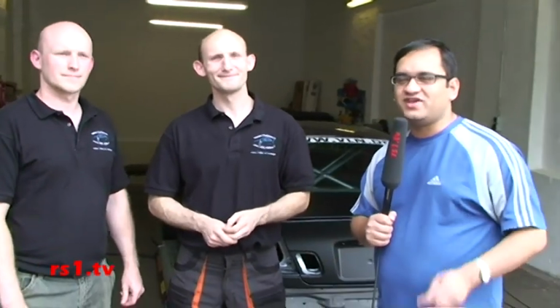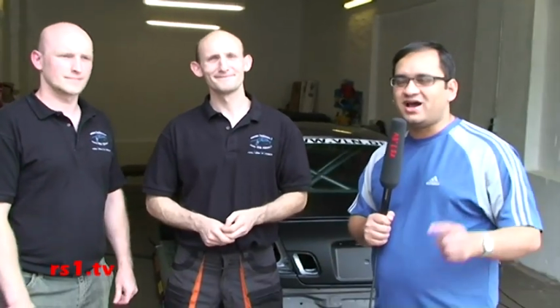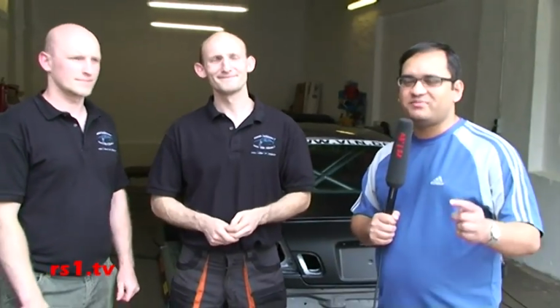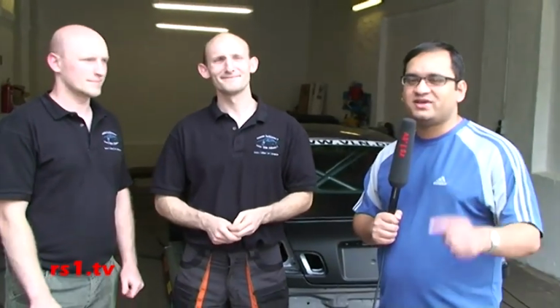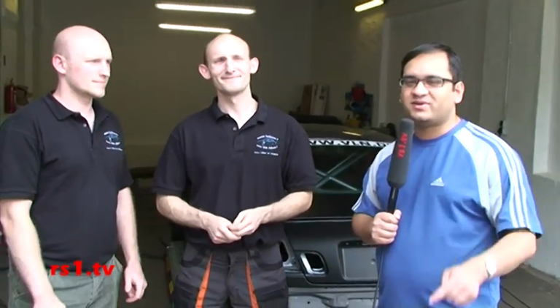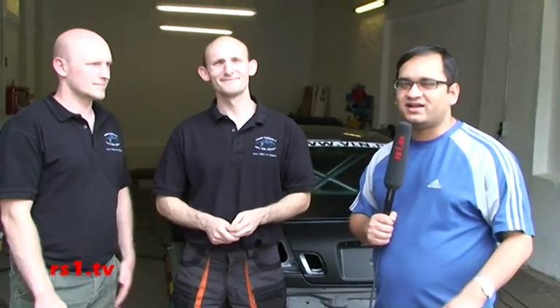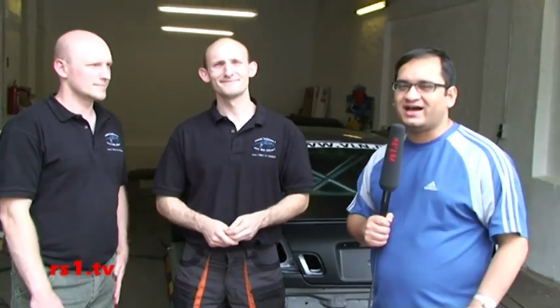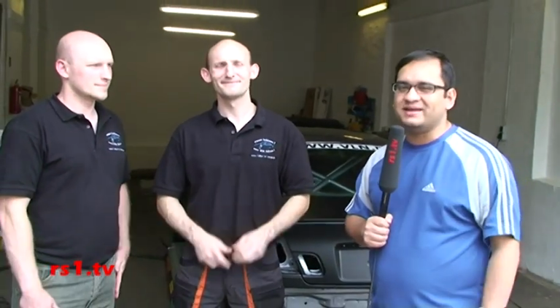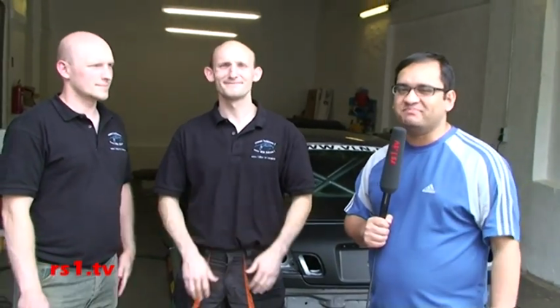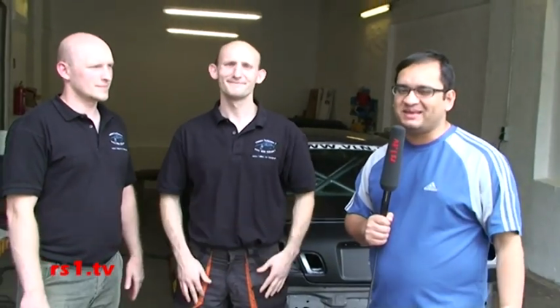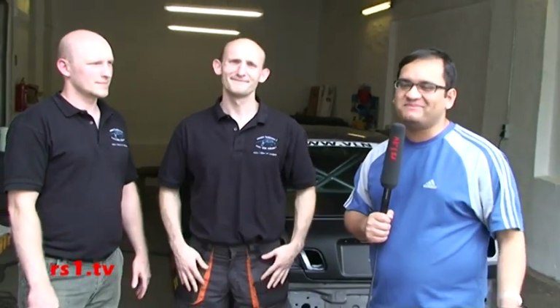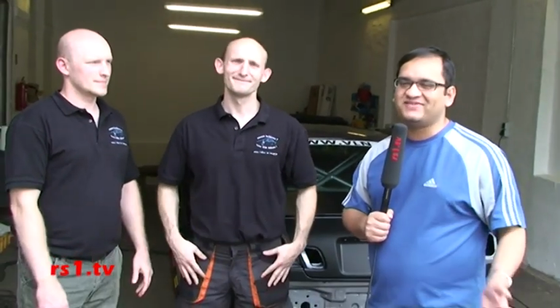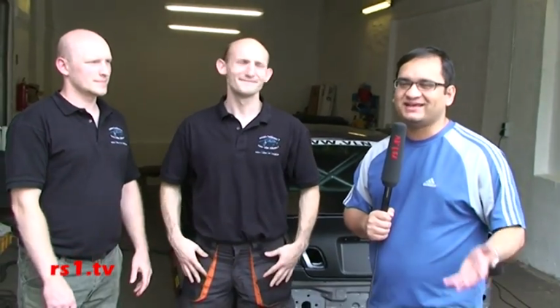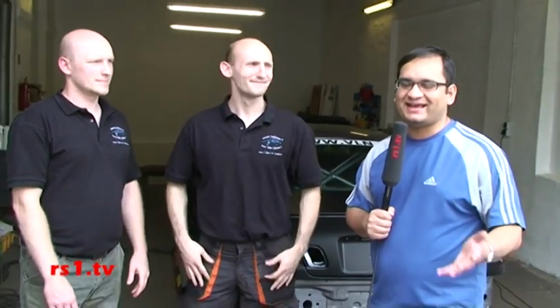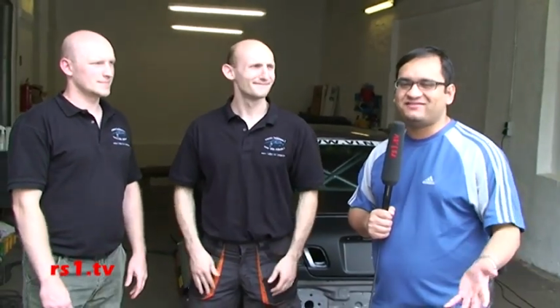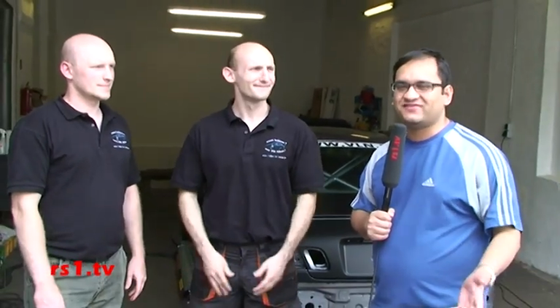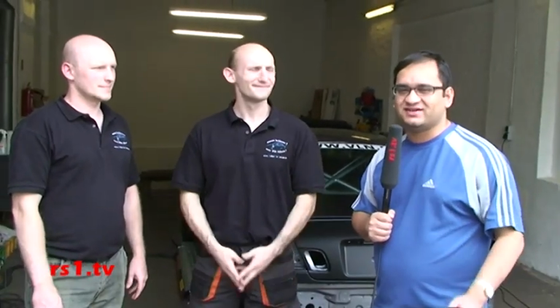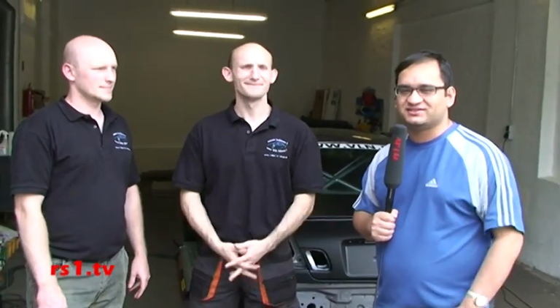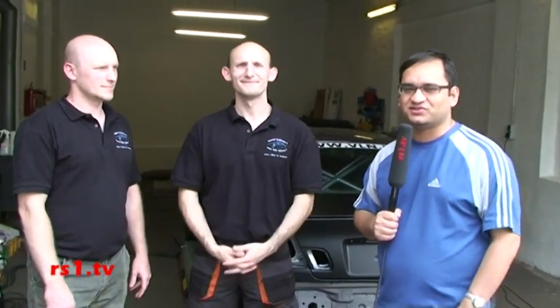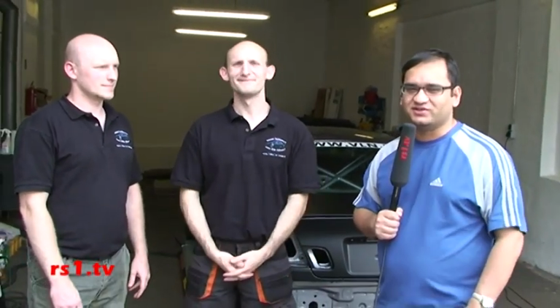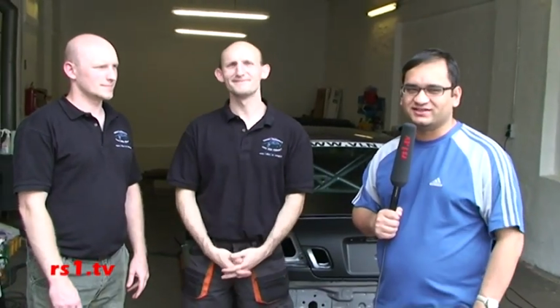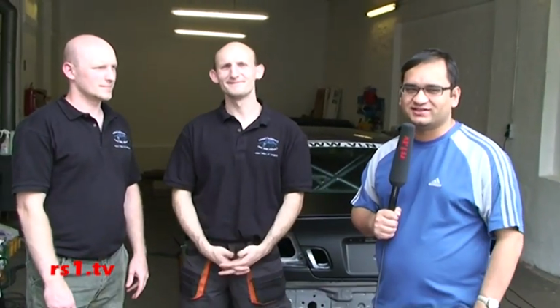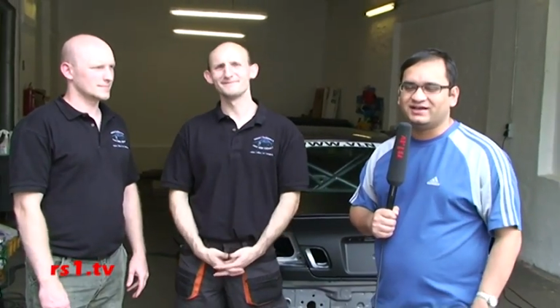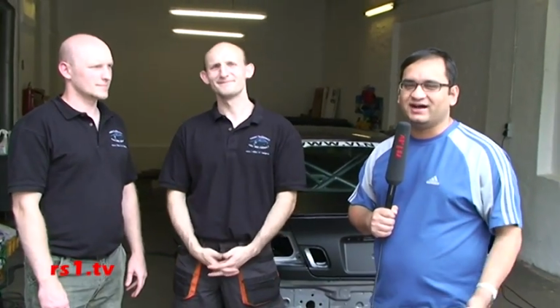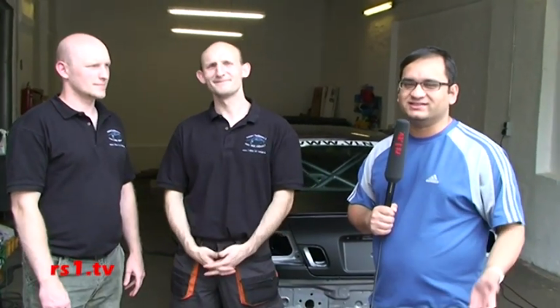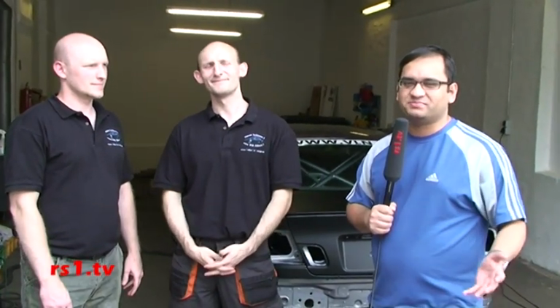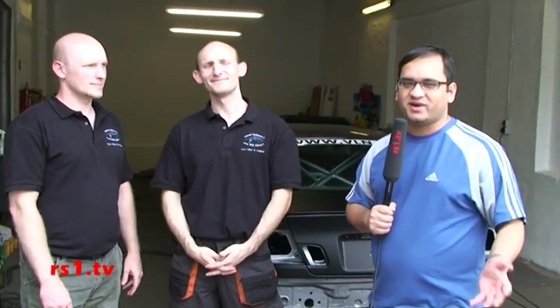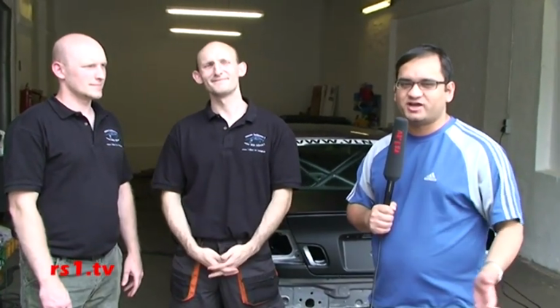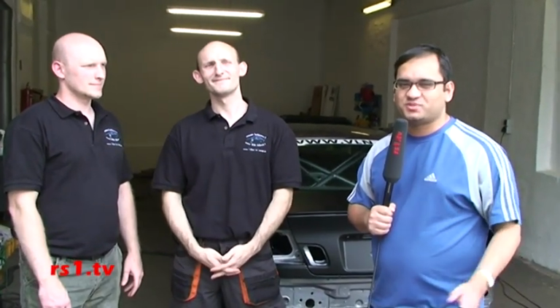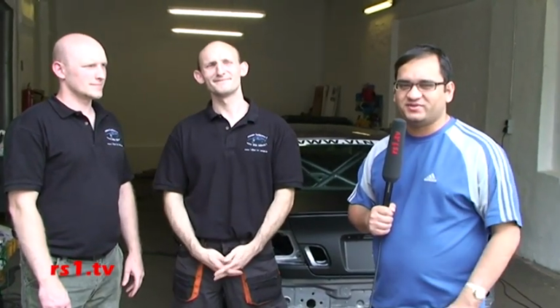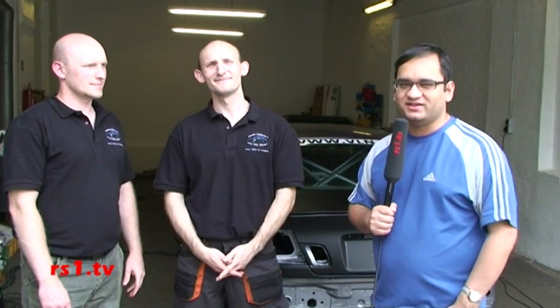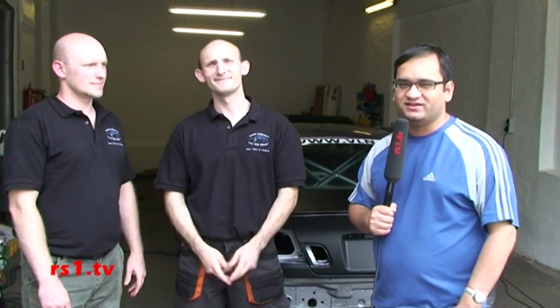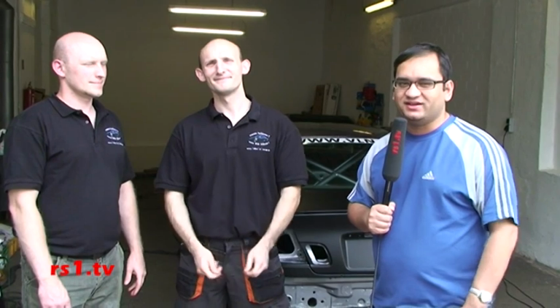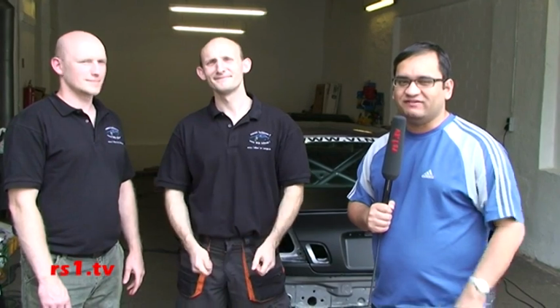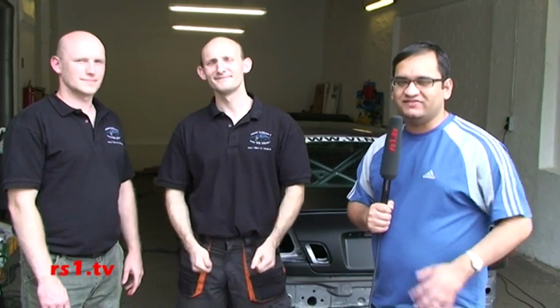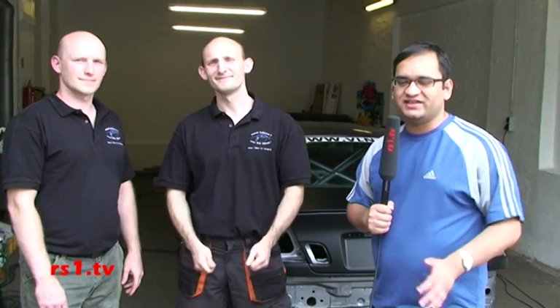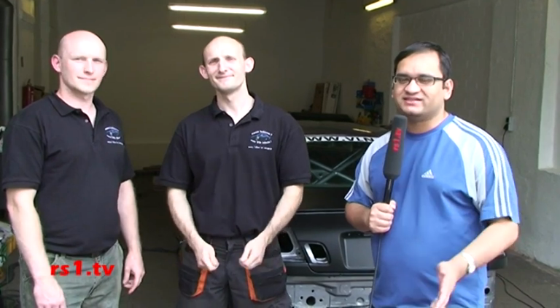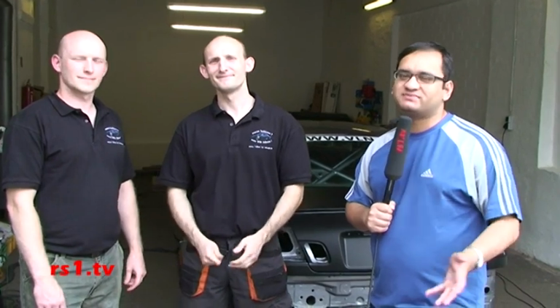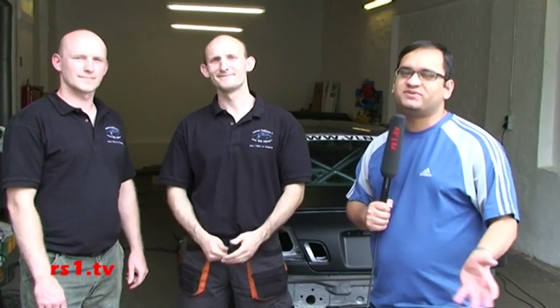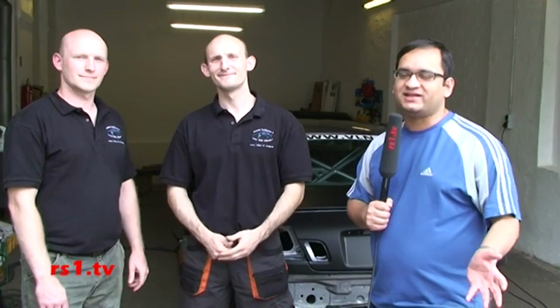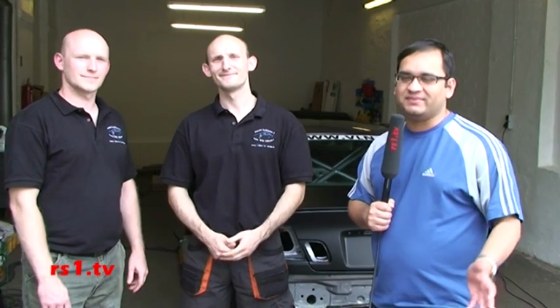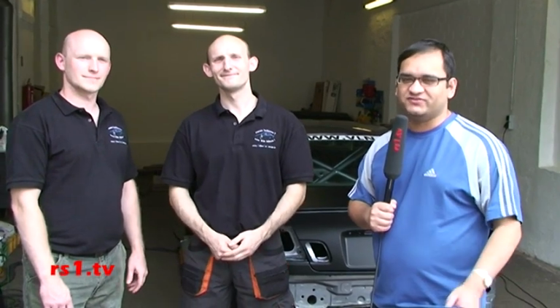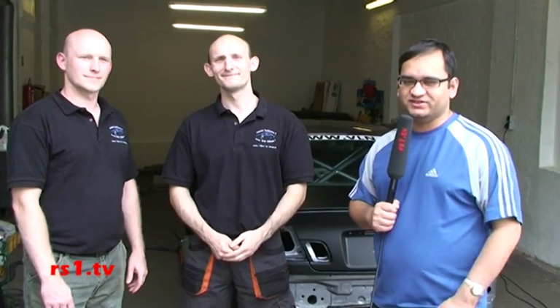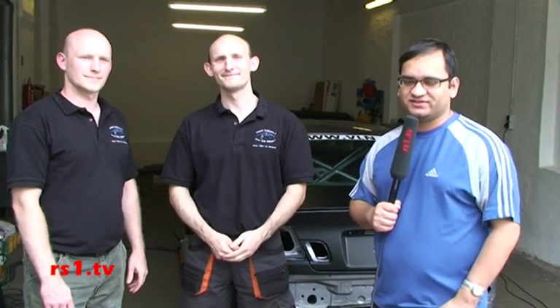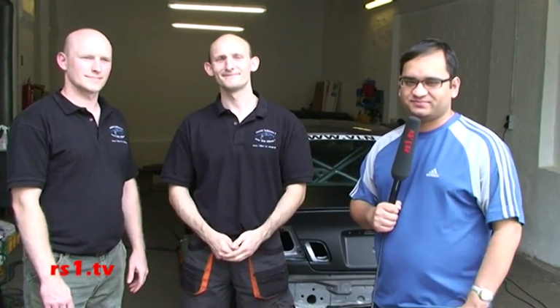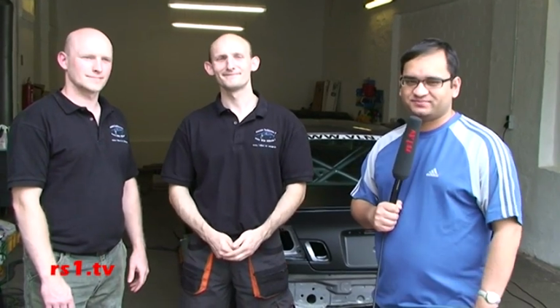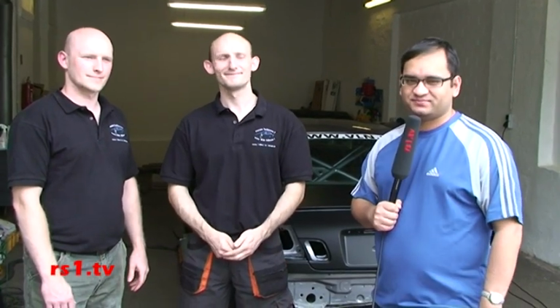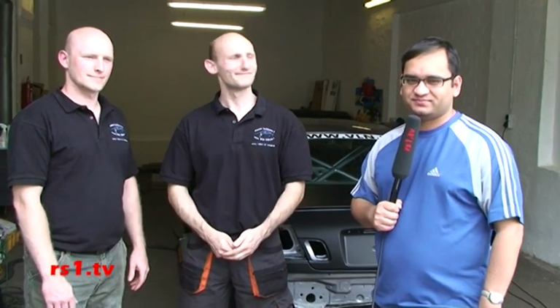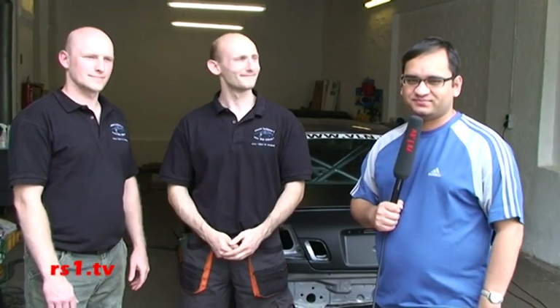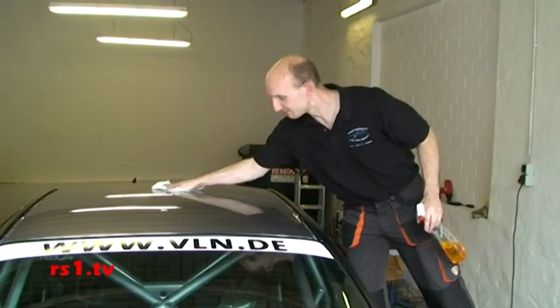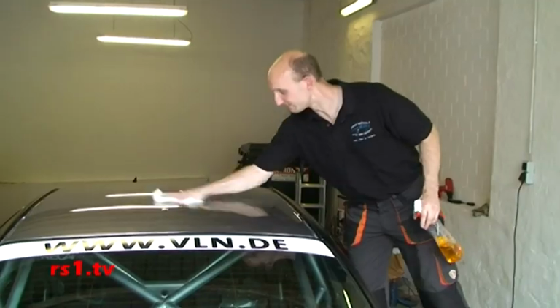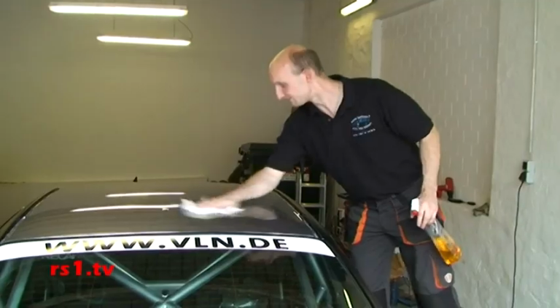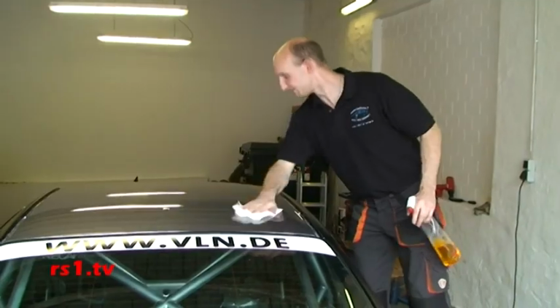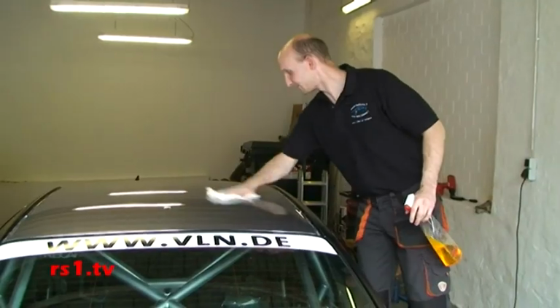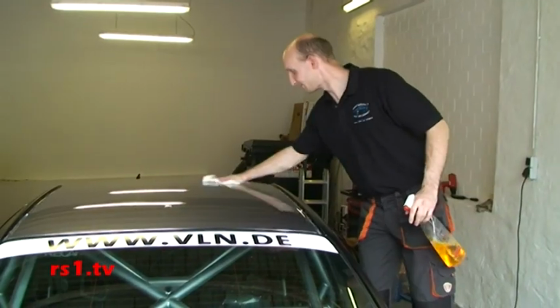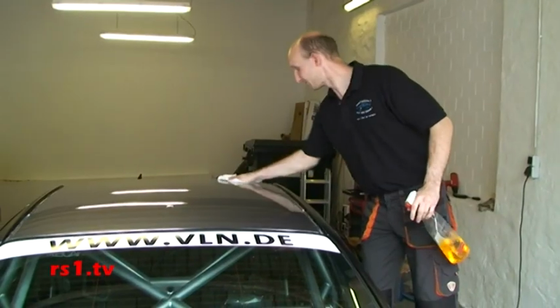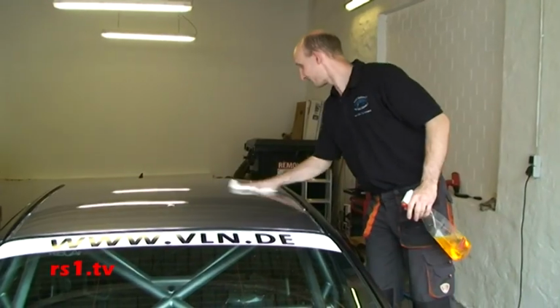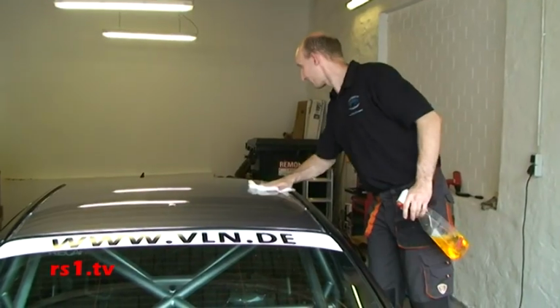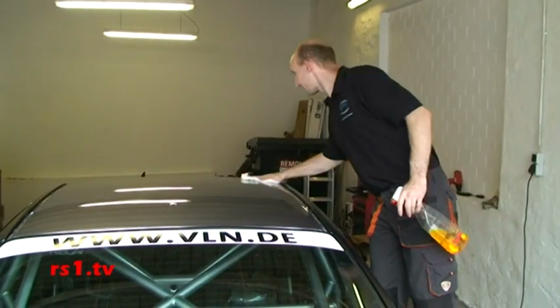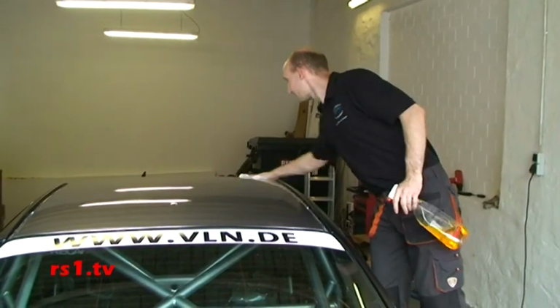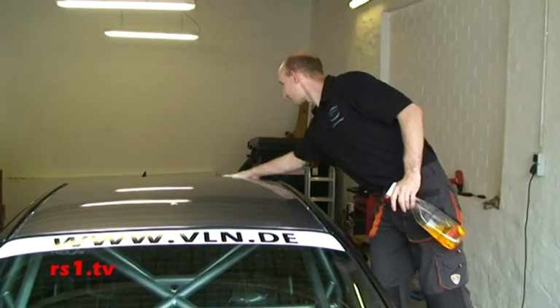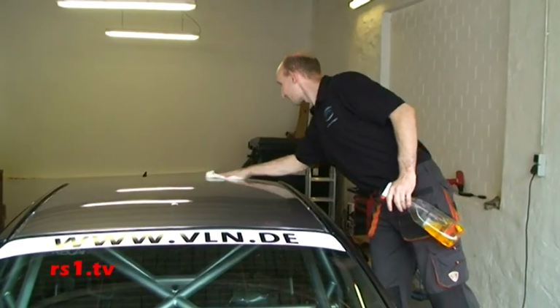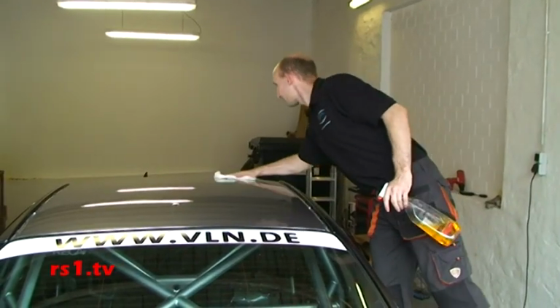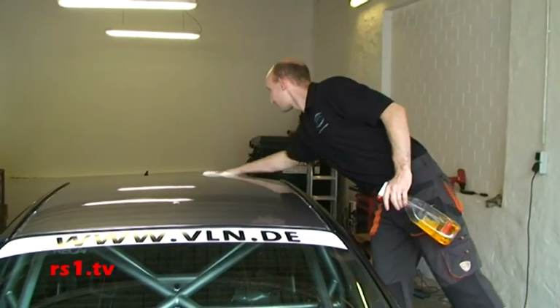Wir haben hier mal ein BMW Rennfahrzeug als Beispiel, wie es beklebt wird. Das Auto ist soweit jetzt vorbereitet und wir machen das Dach als letztes Teil drauf.